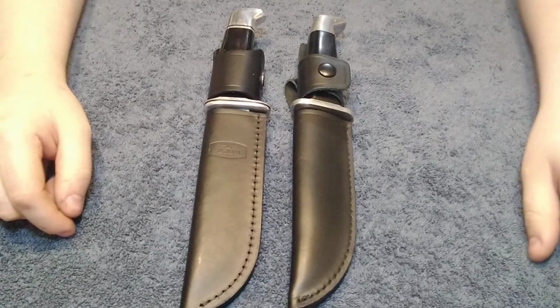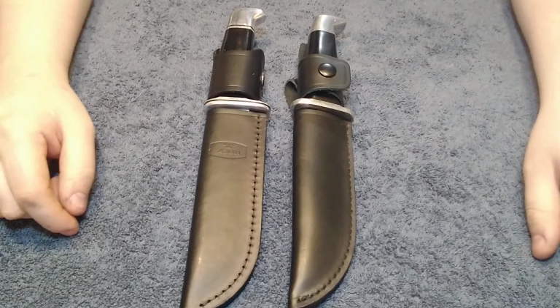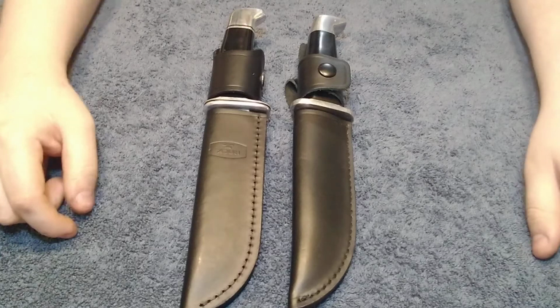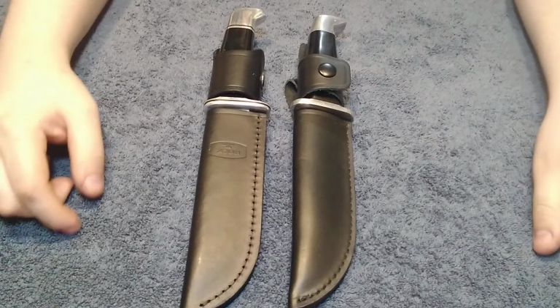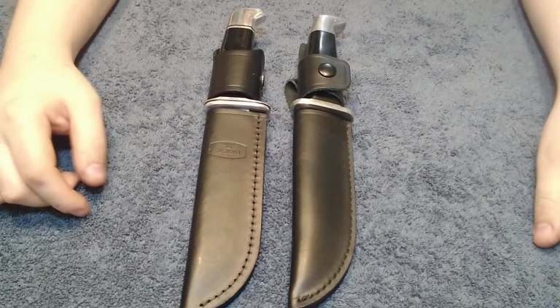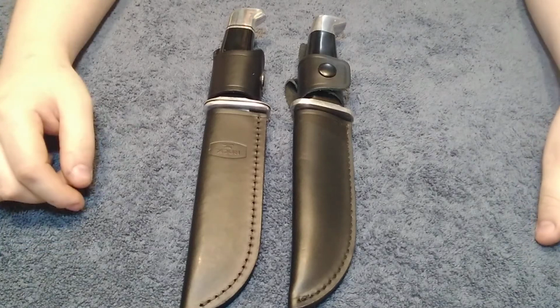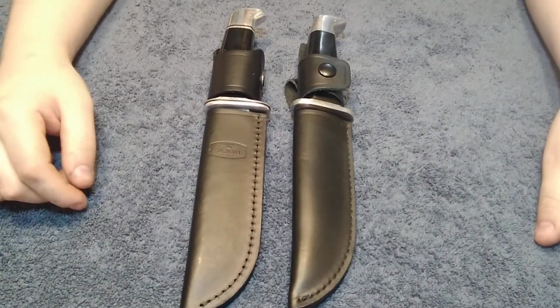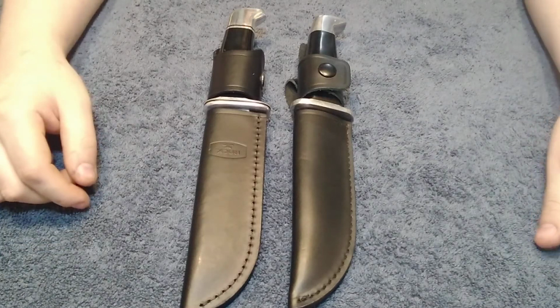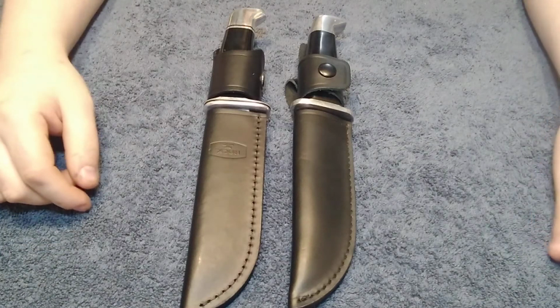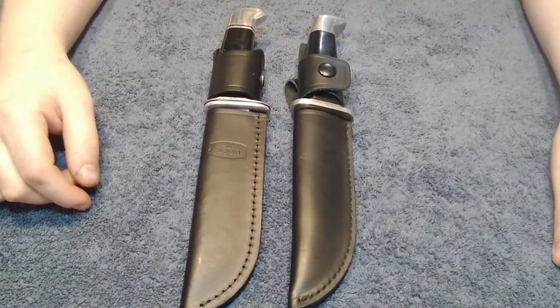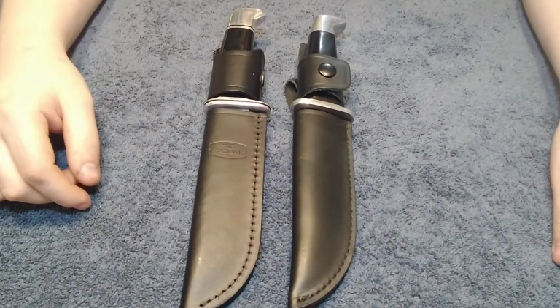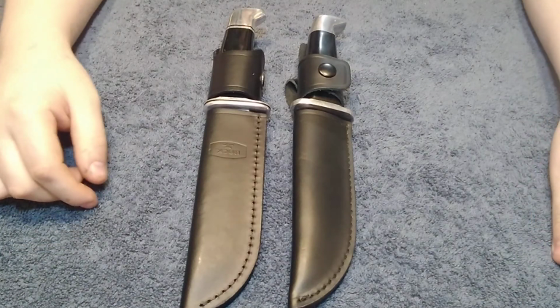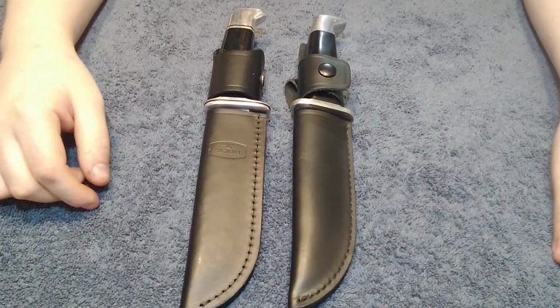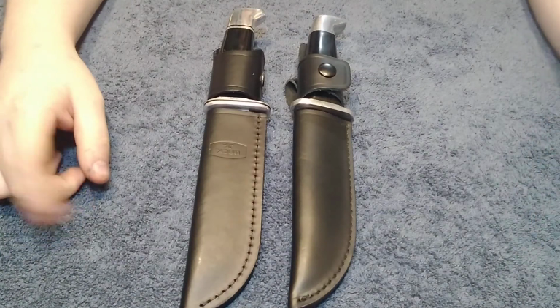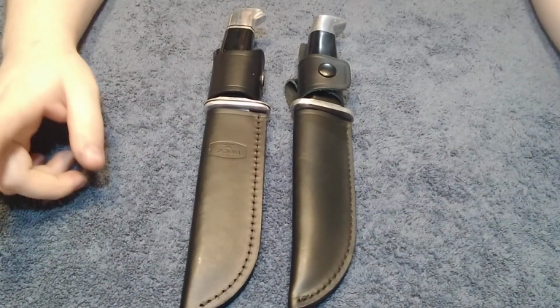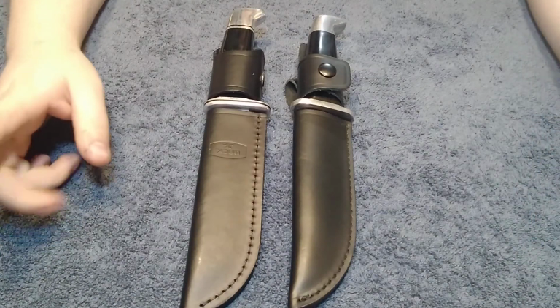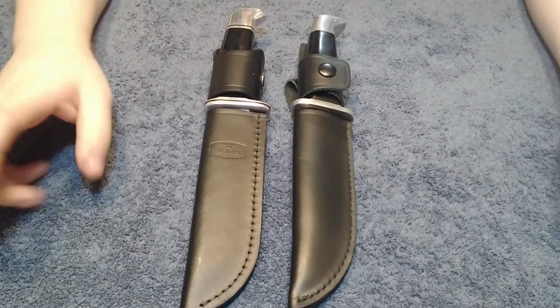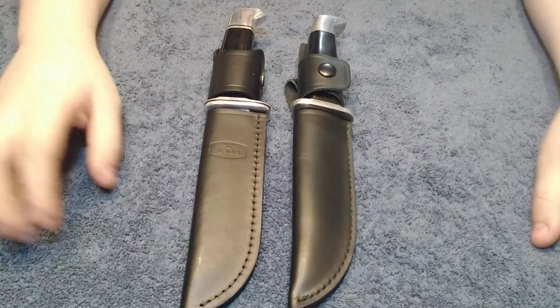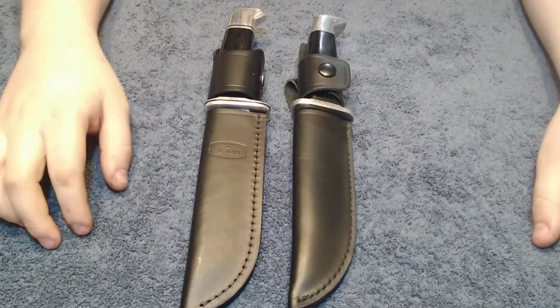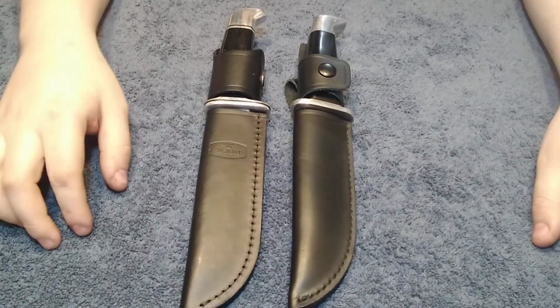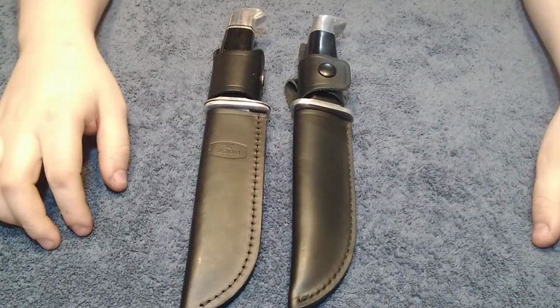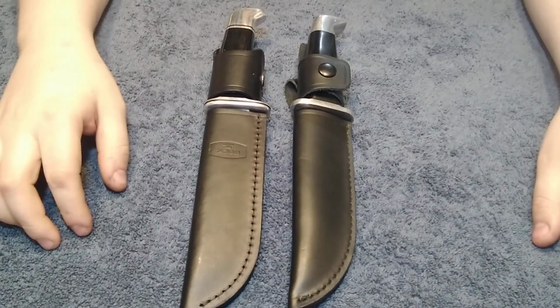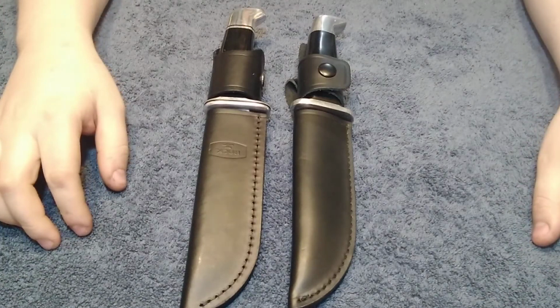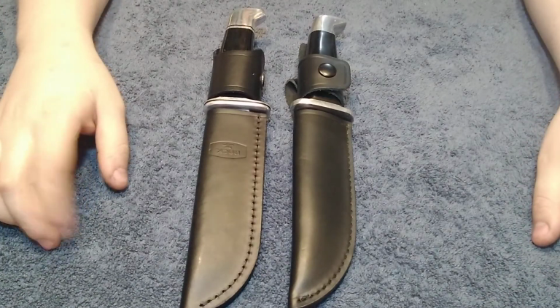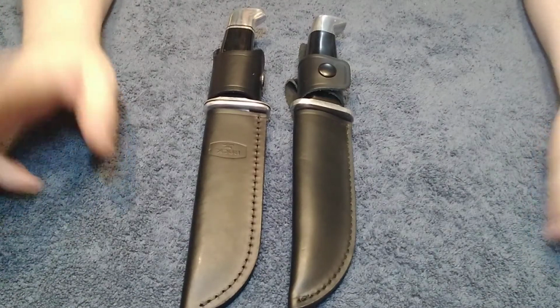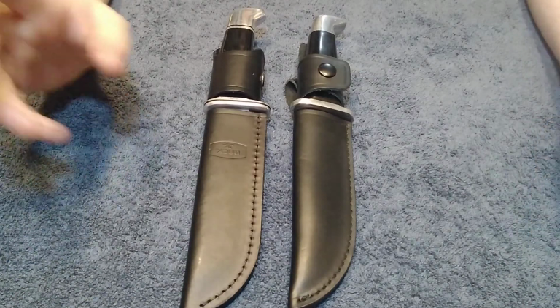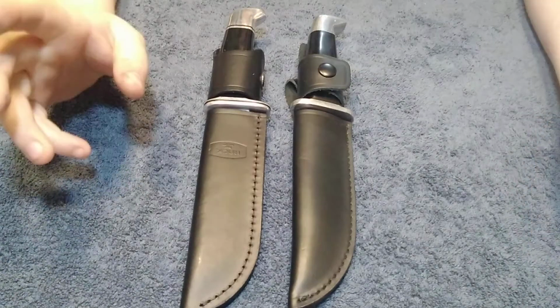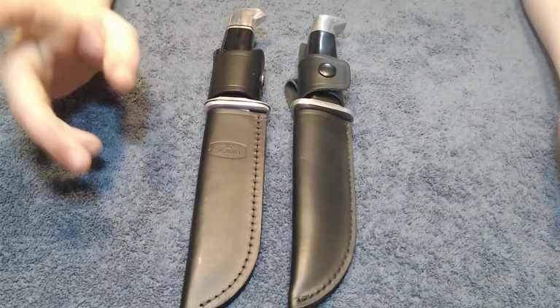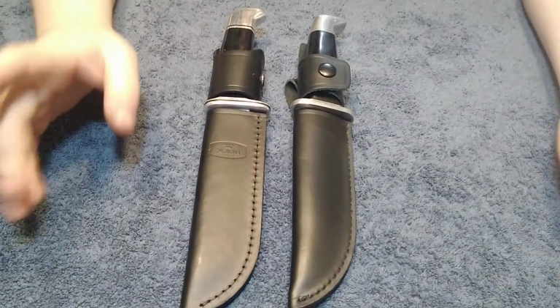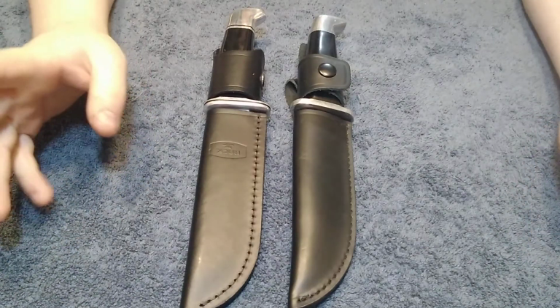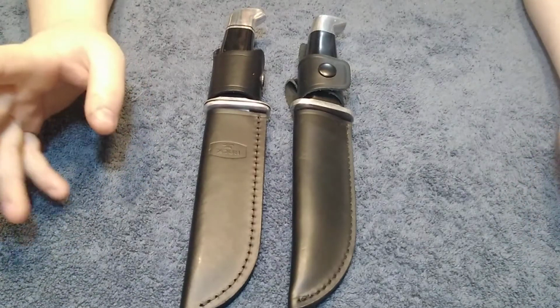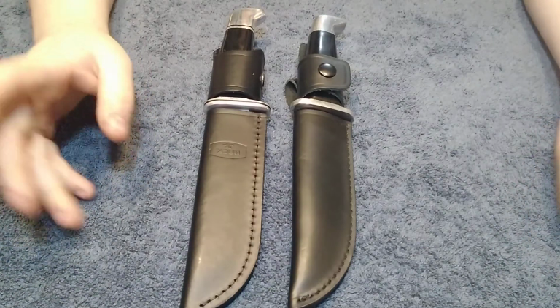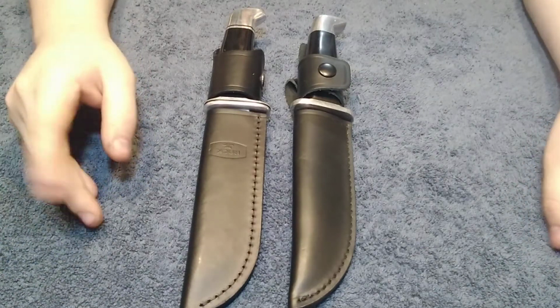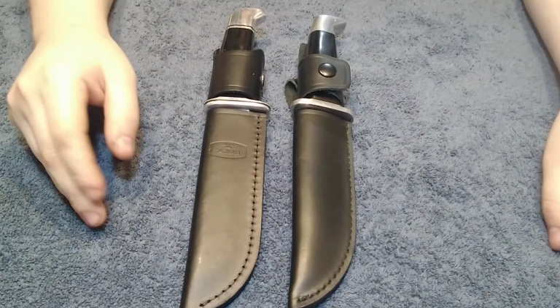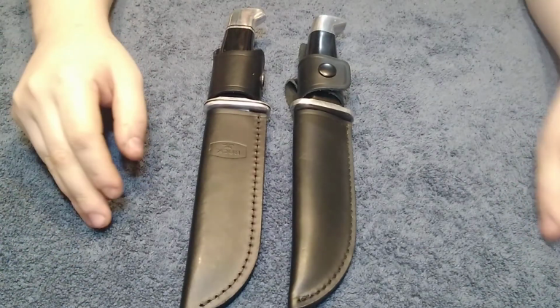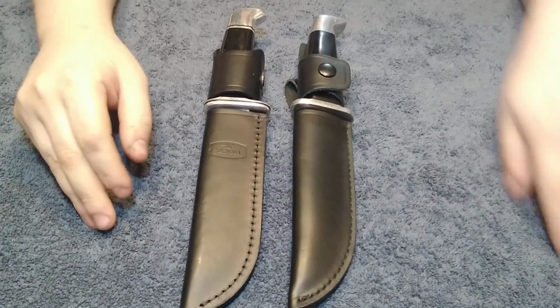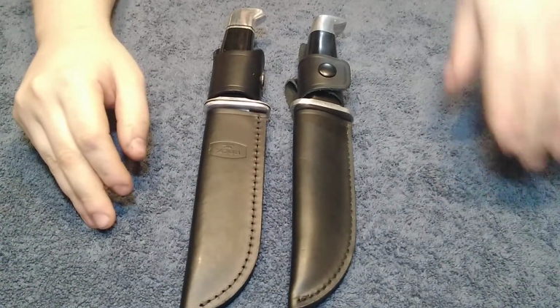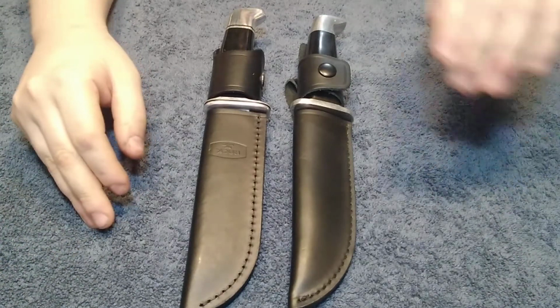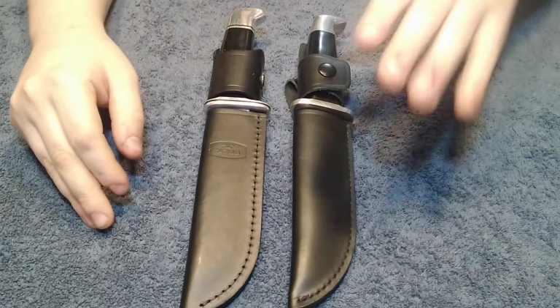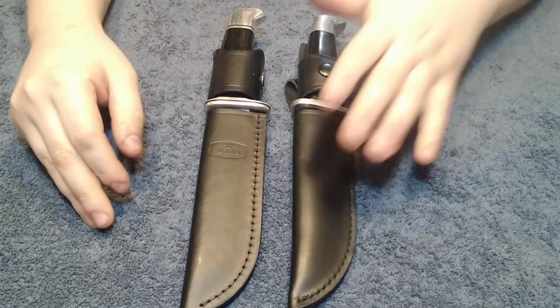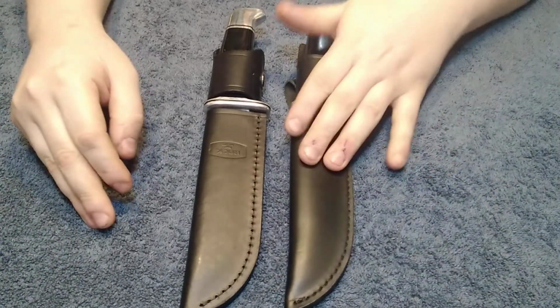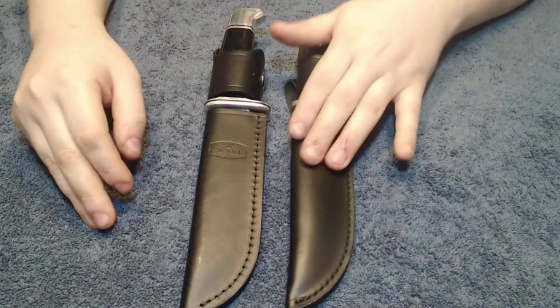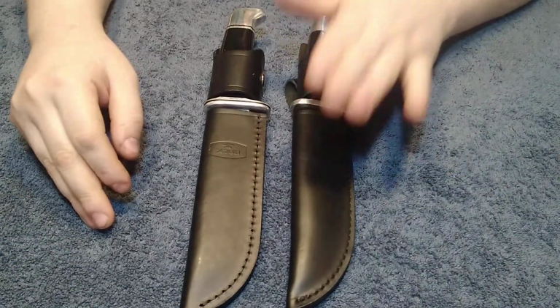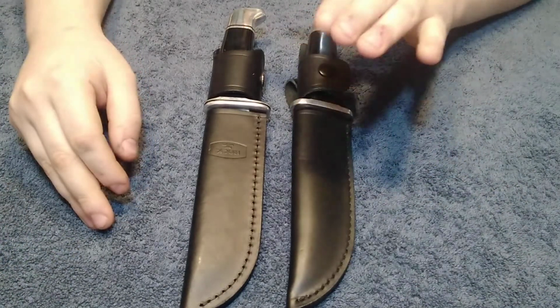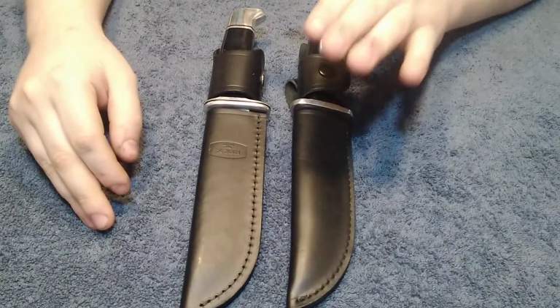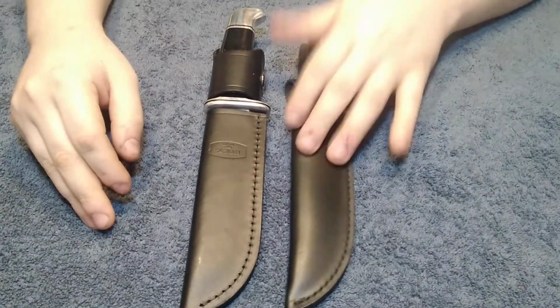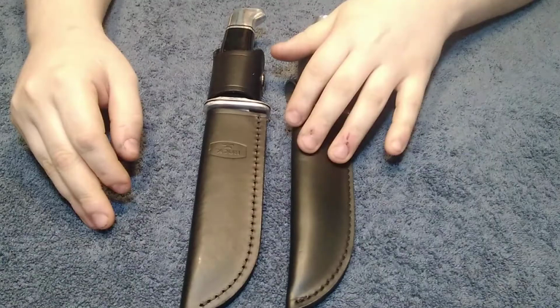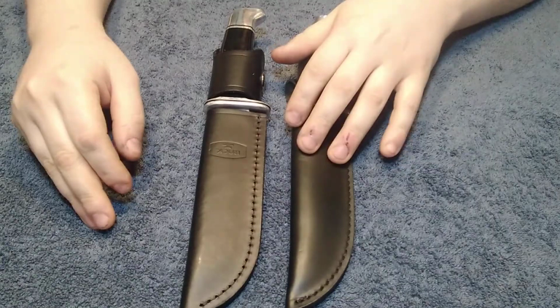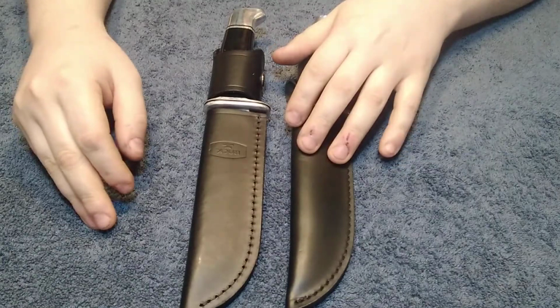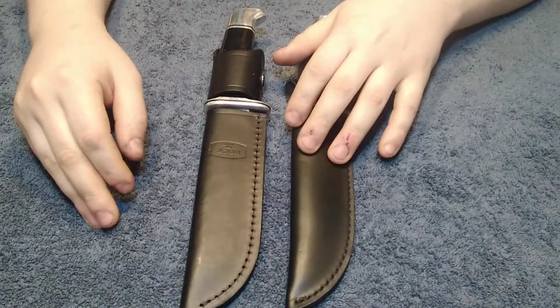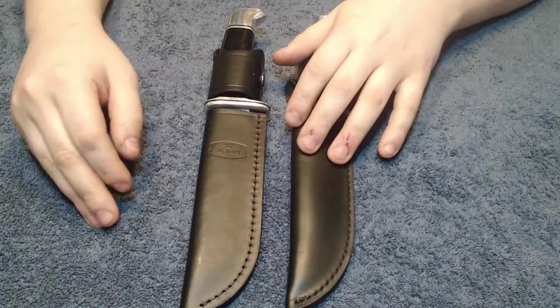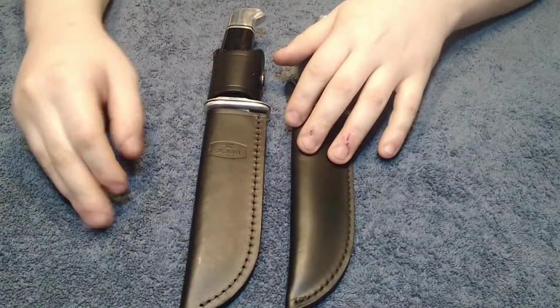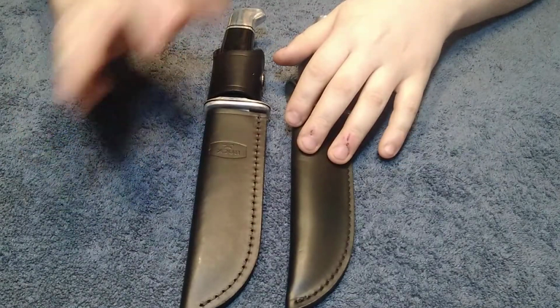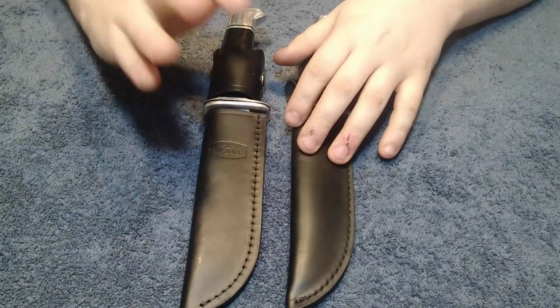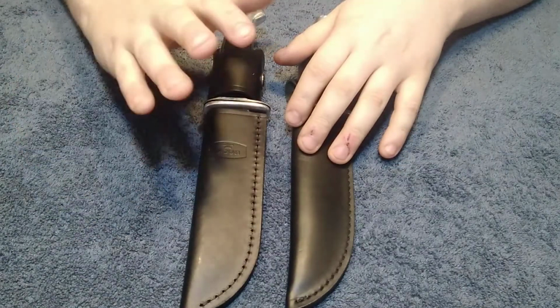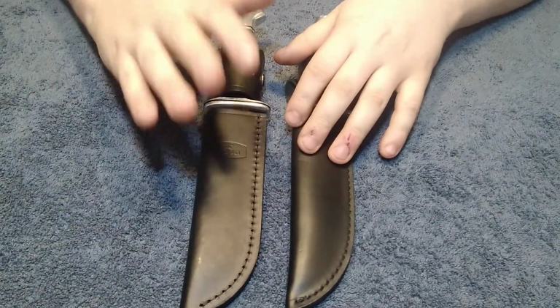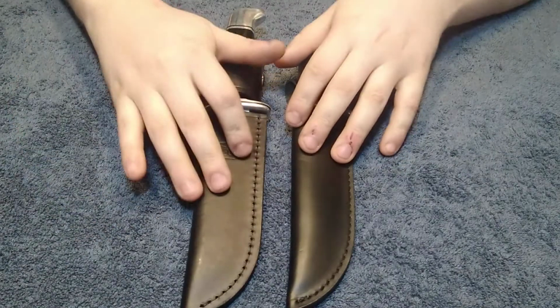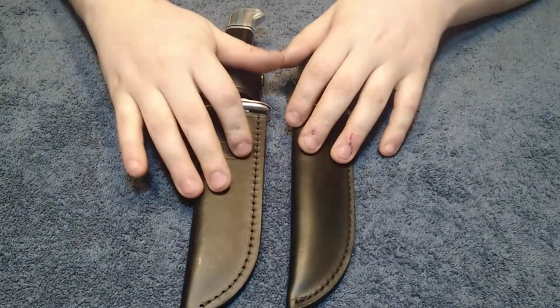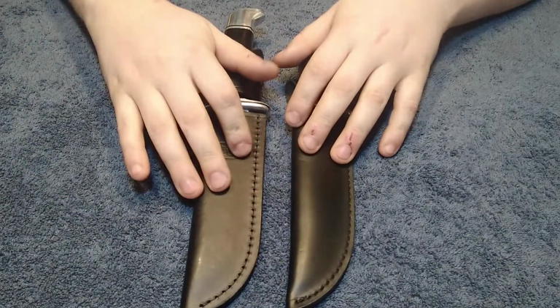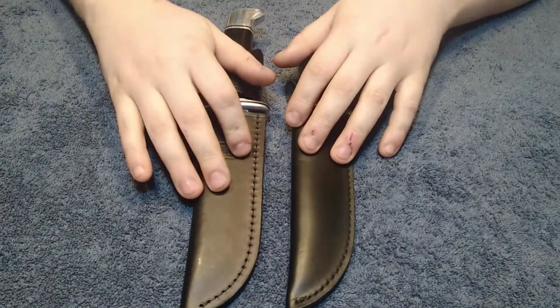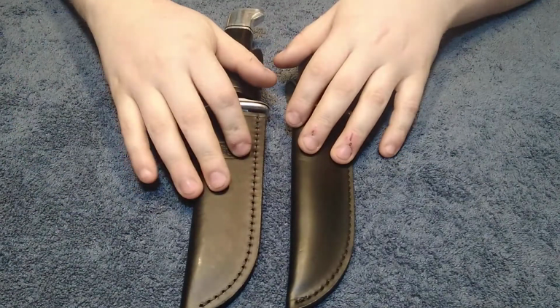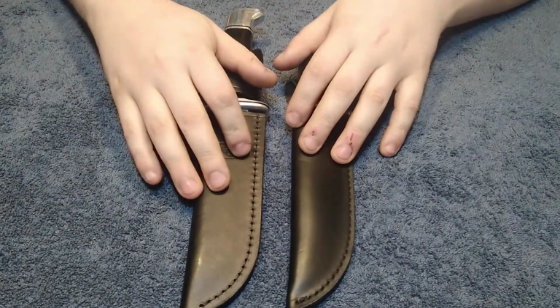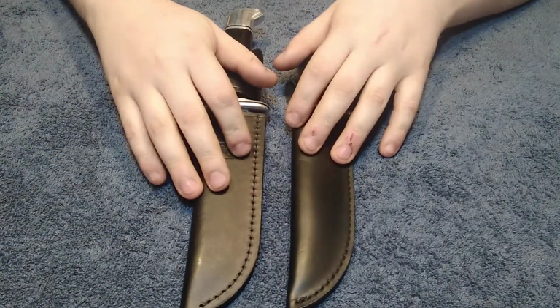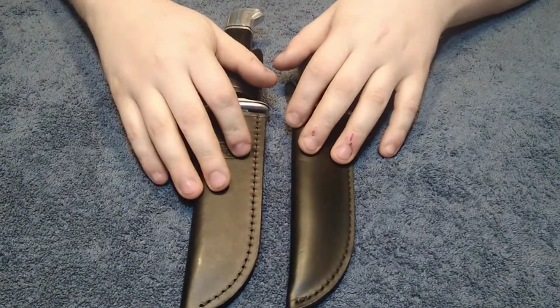Hey guys, back to another YouTube video. Today it's going to be another video I've been wanting to do, and that's comparing a fake 119 to a real 119.